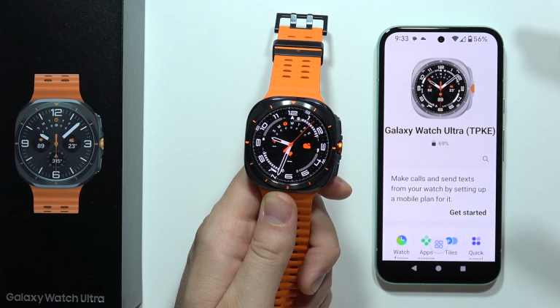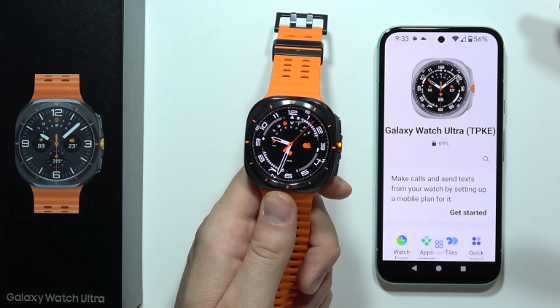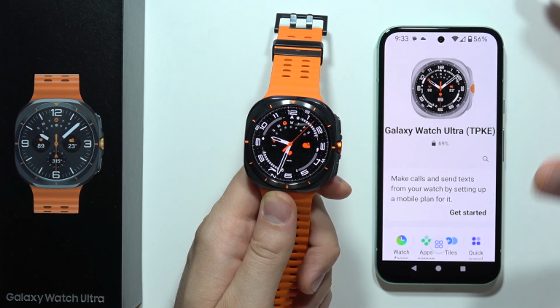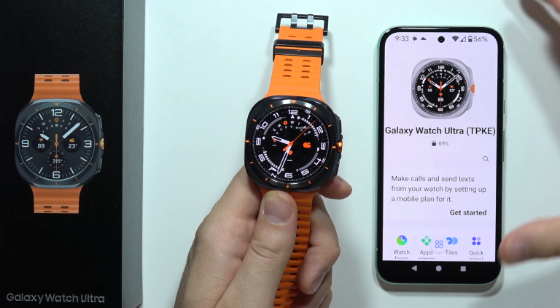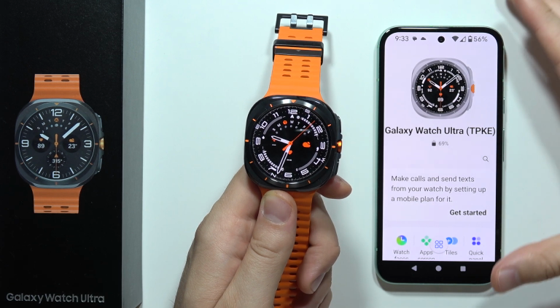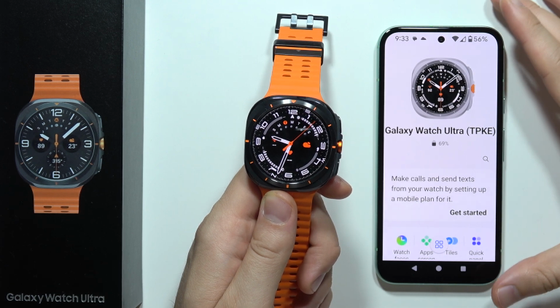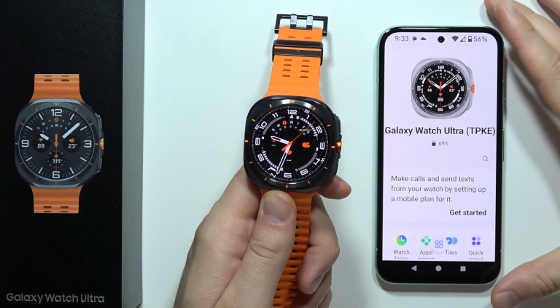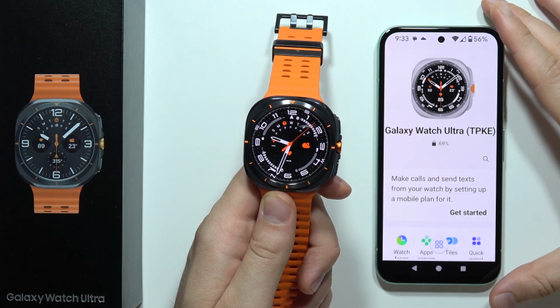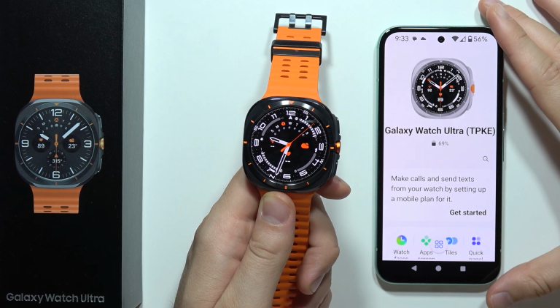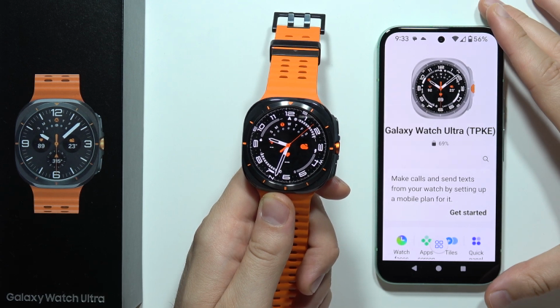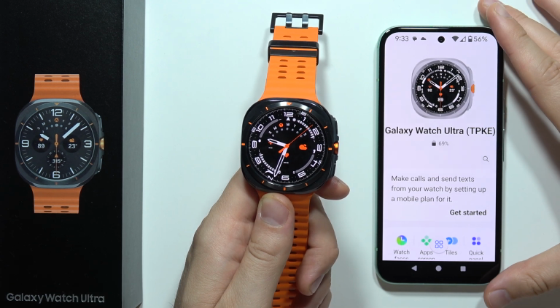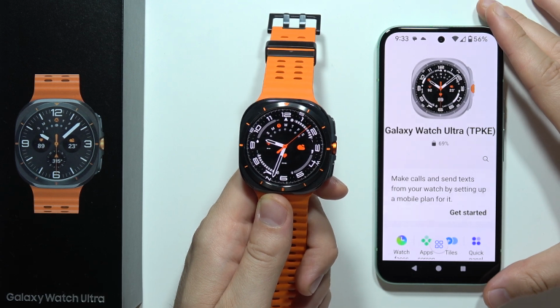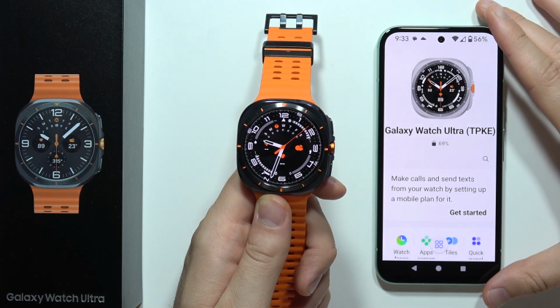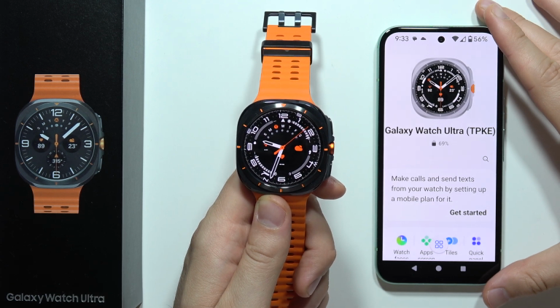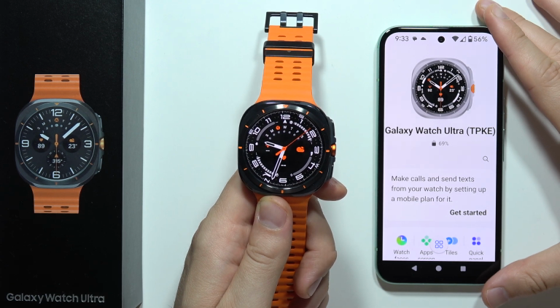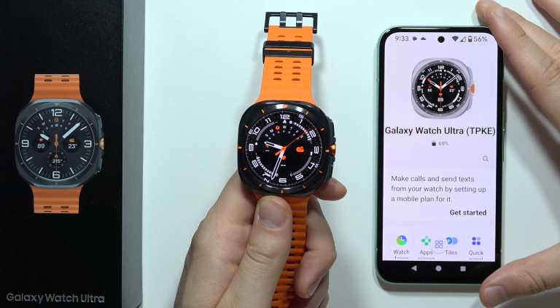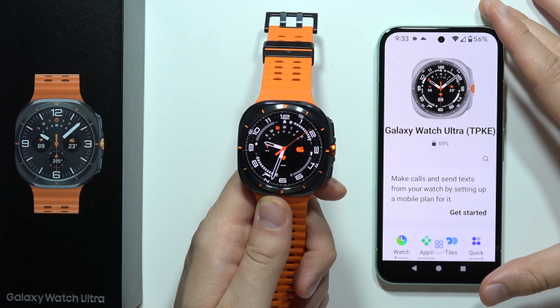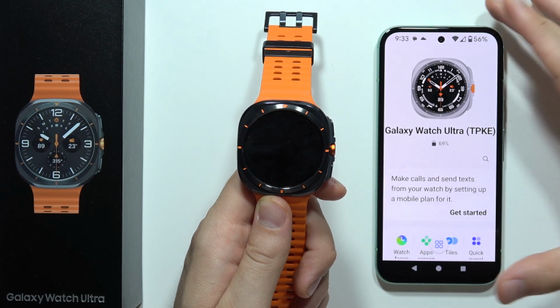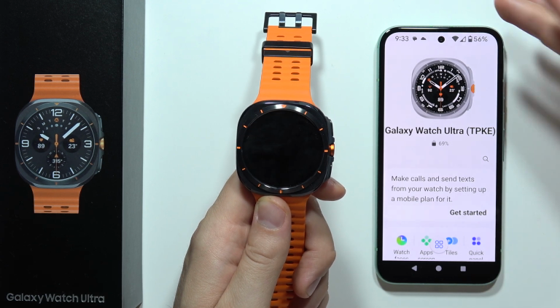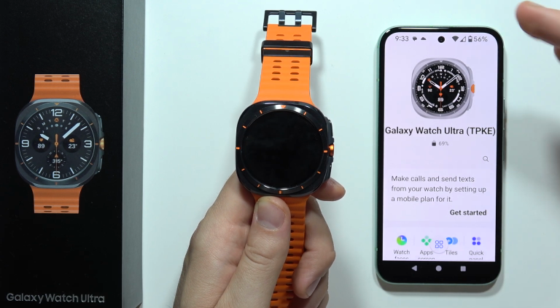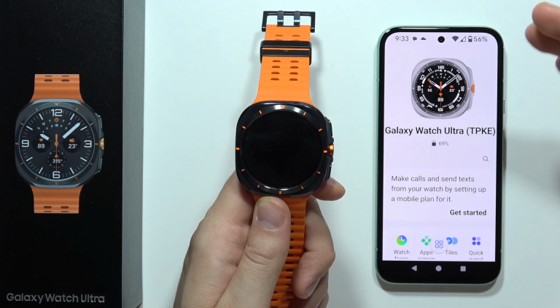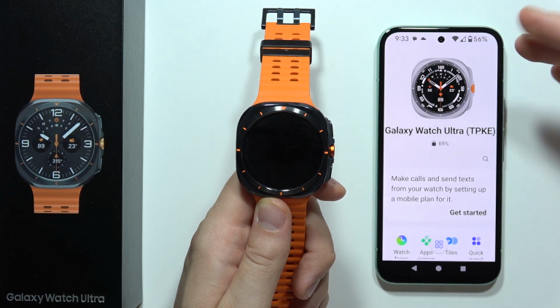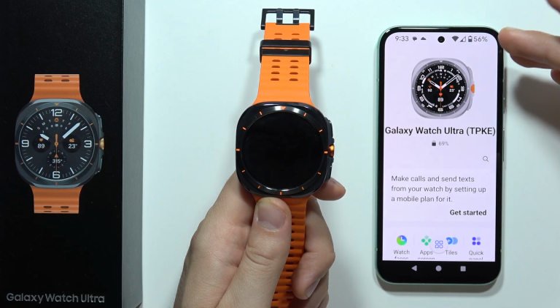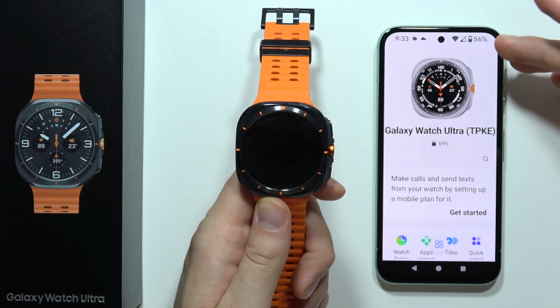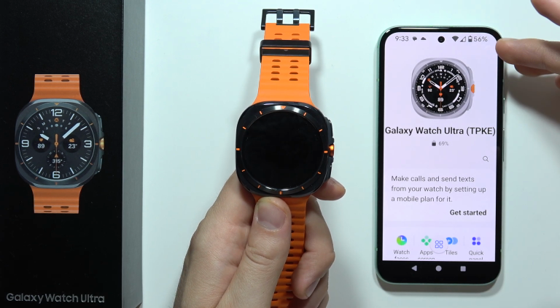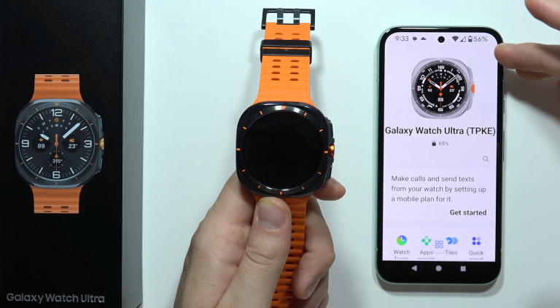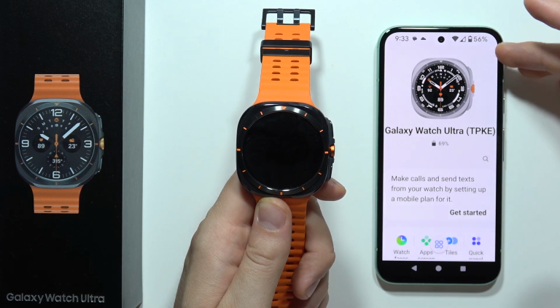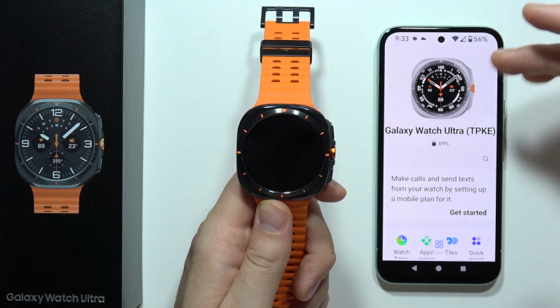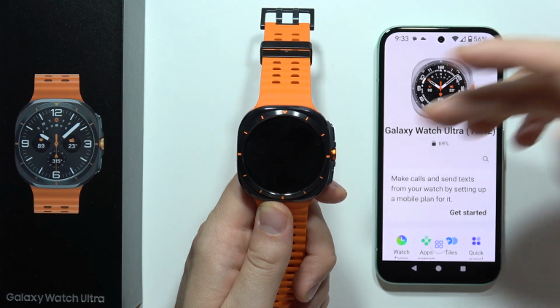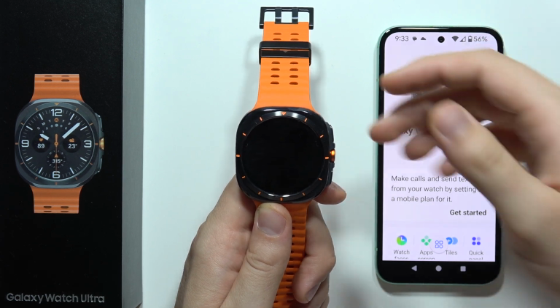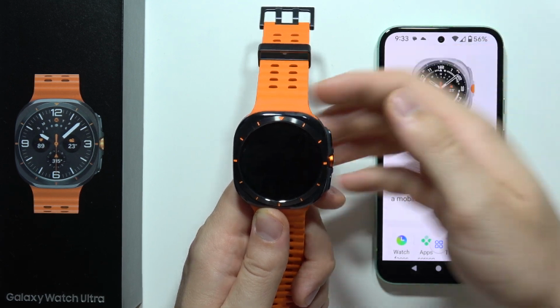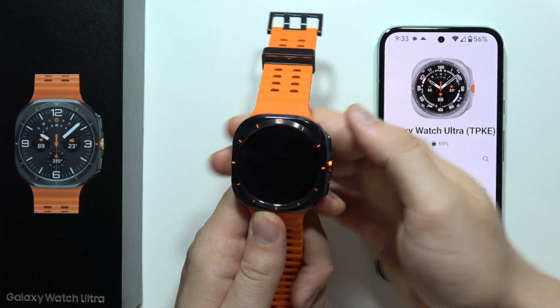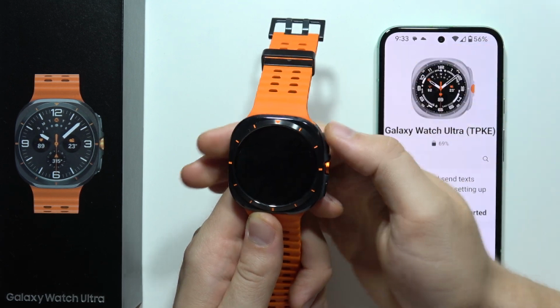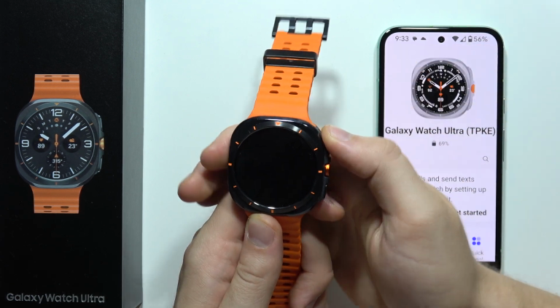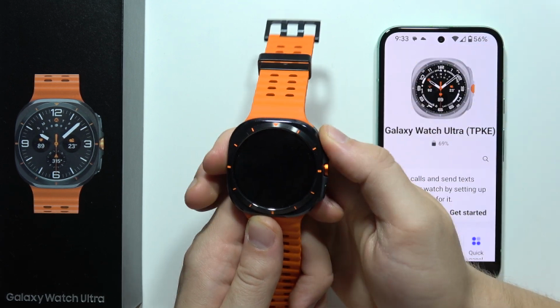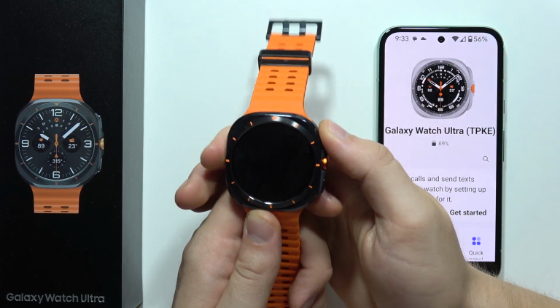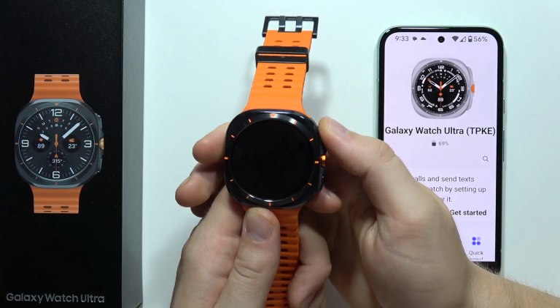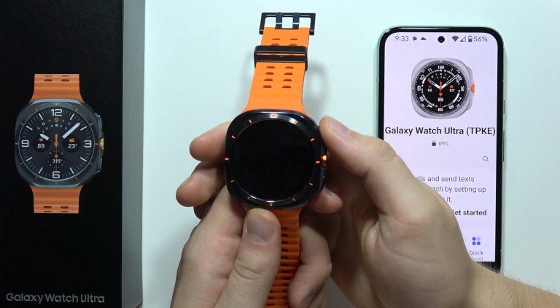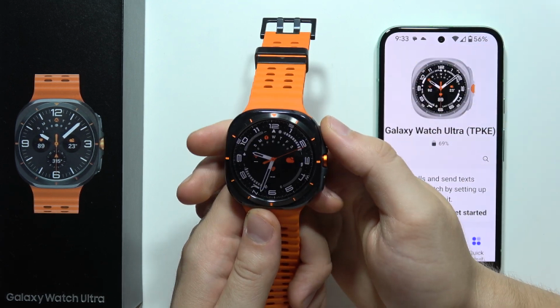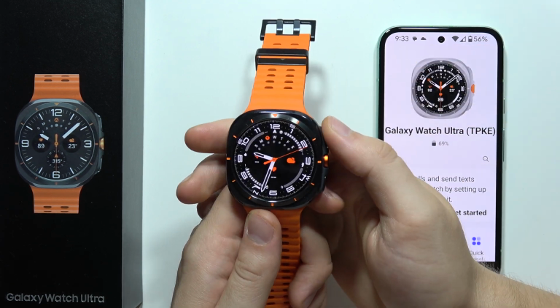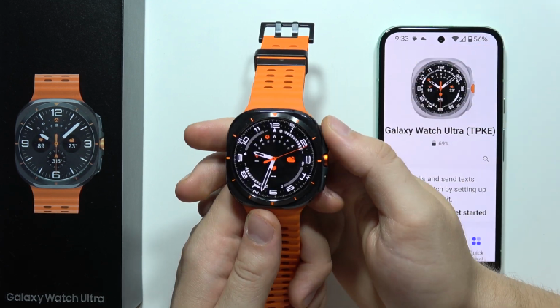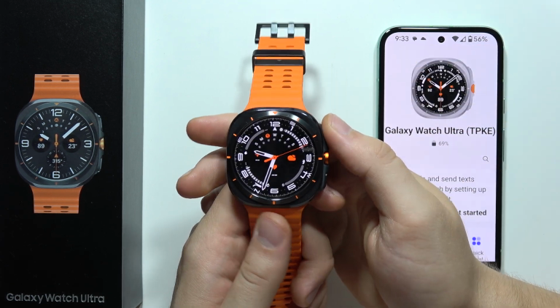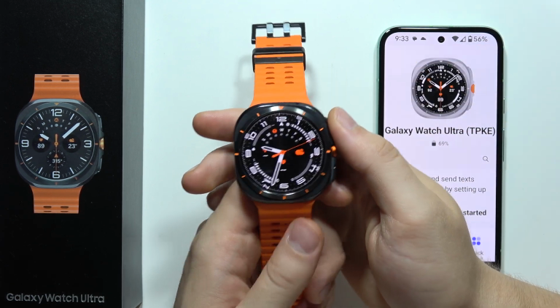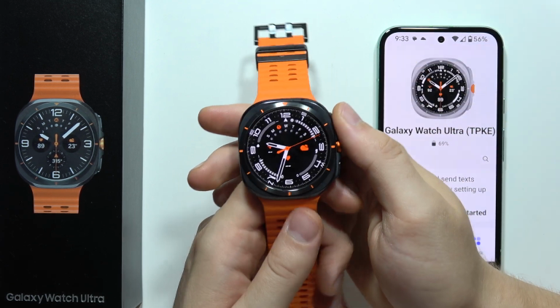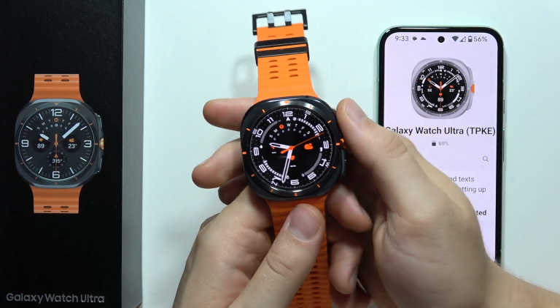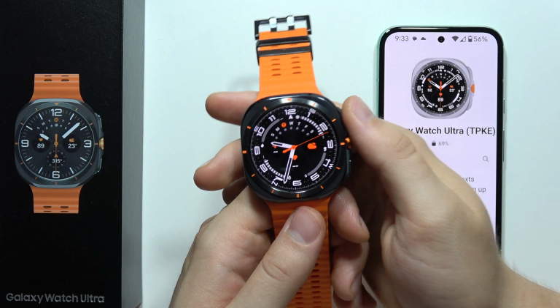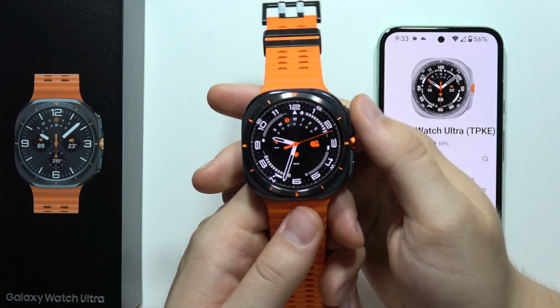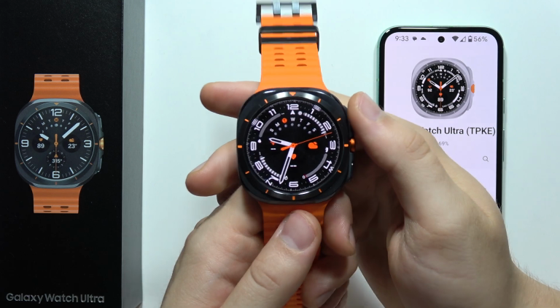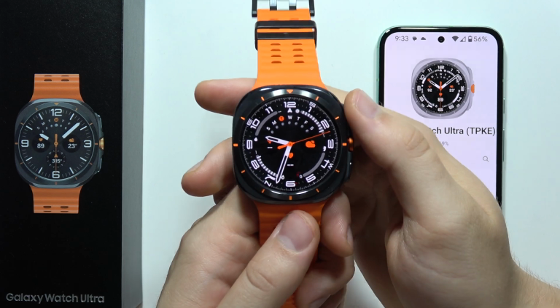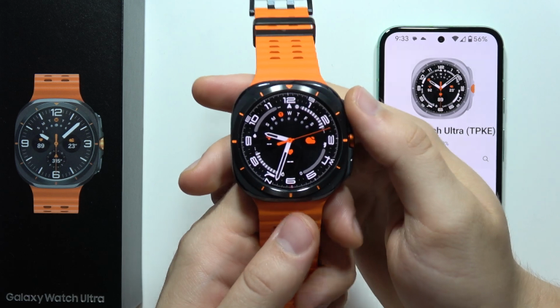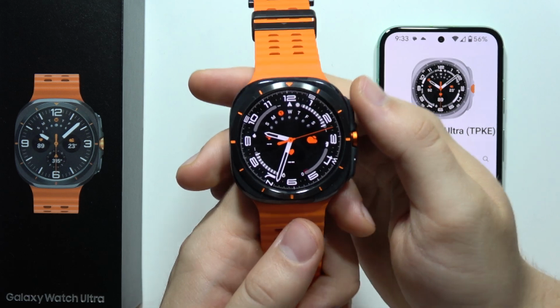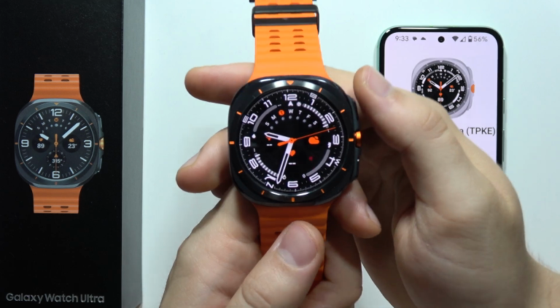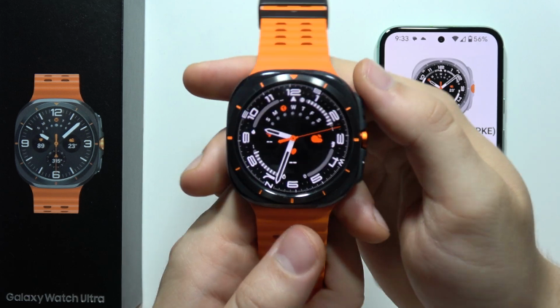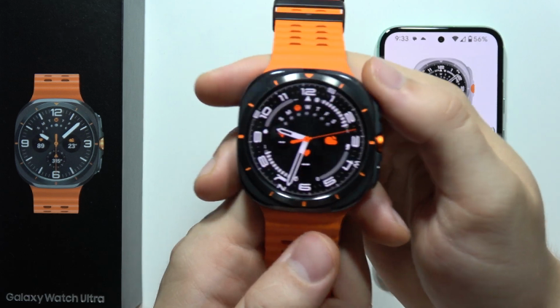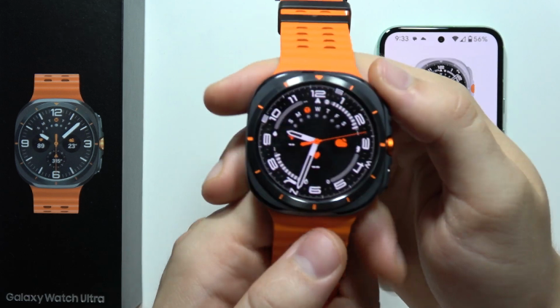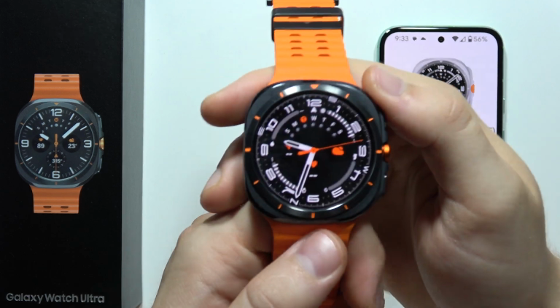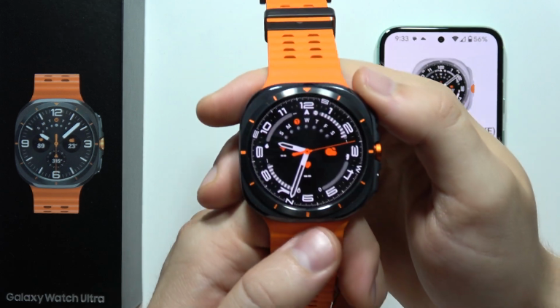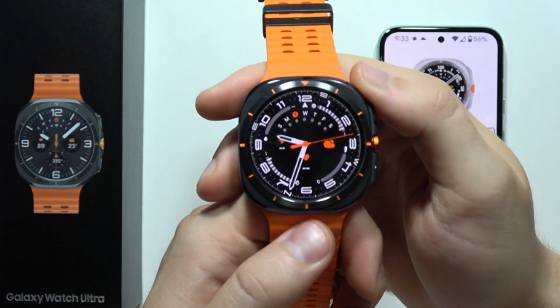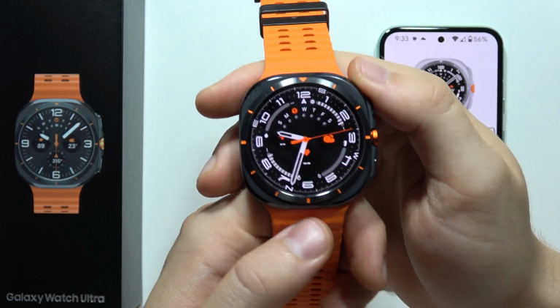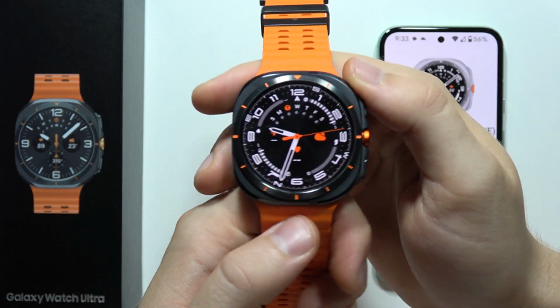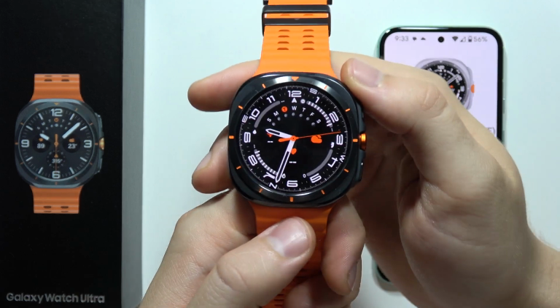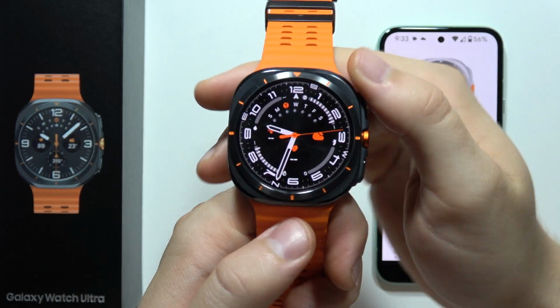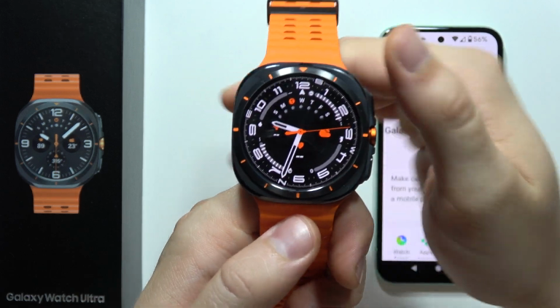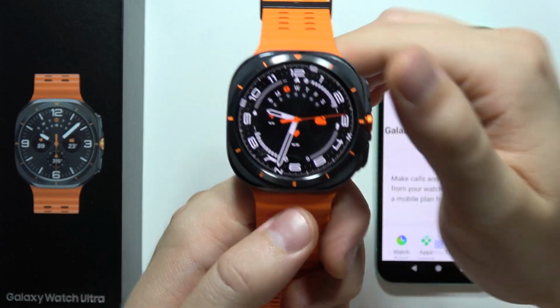Hey, if you cannot receive notifications from your phone on the Samsung Galaxy Watch Ultra, let me show you a few tips on how we can fix this.